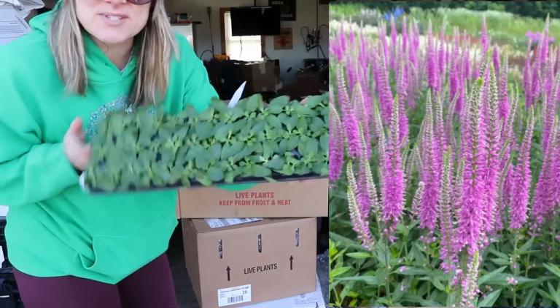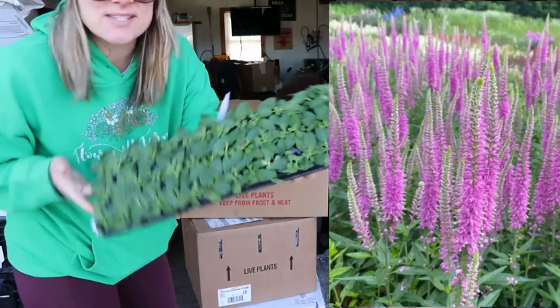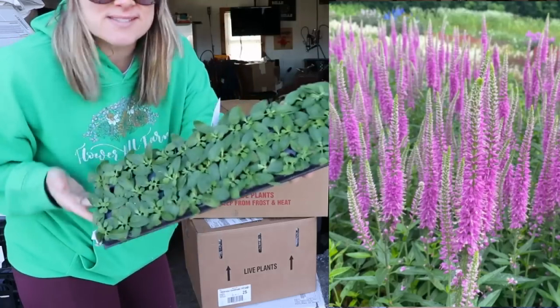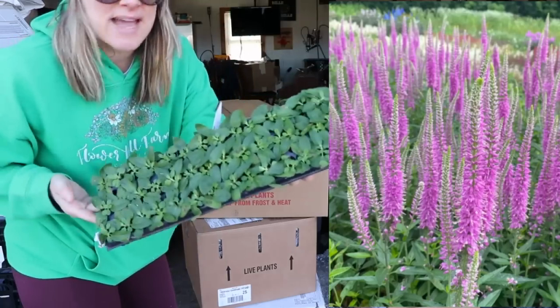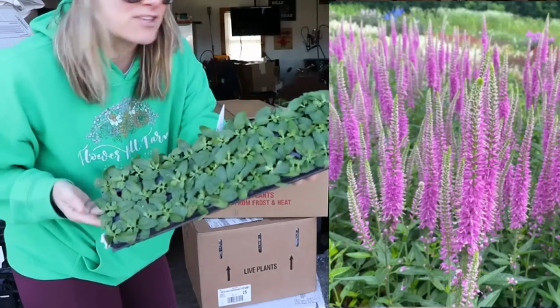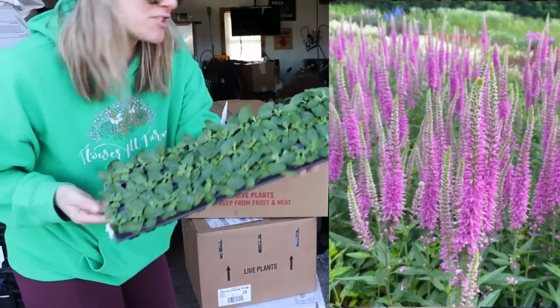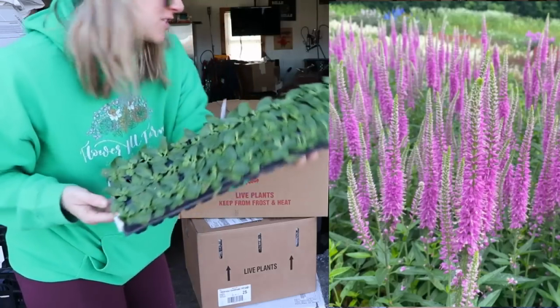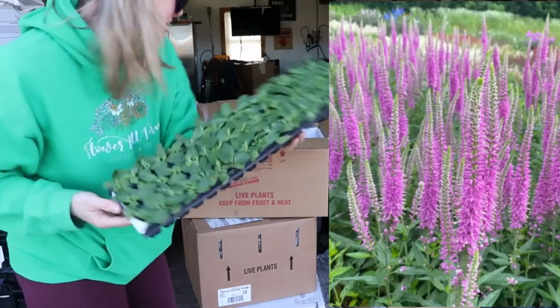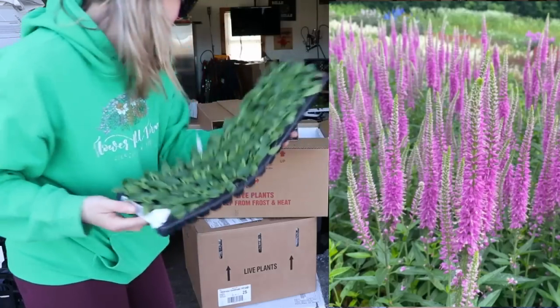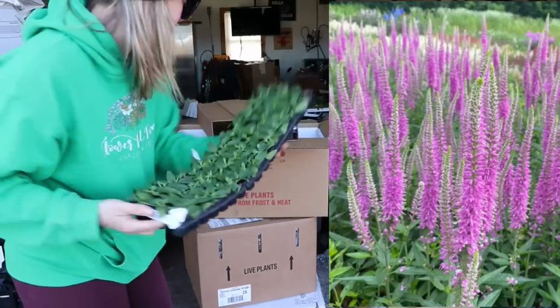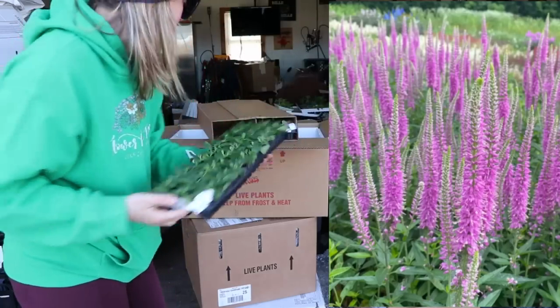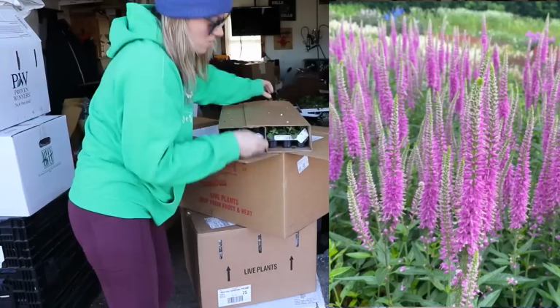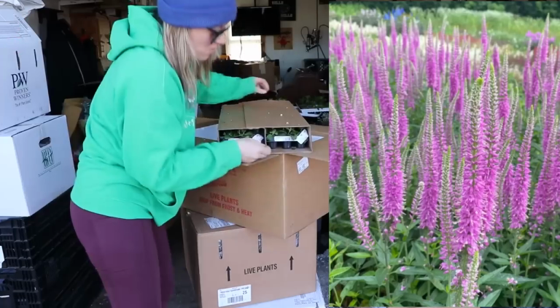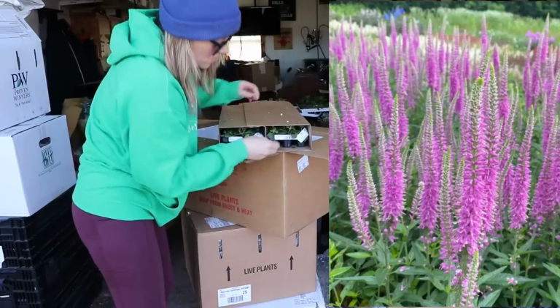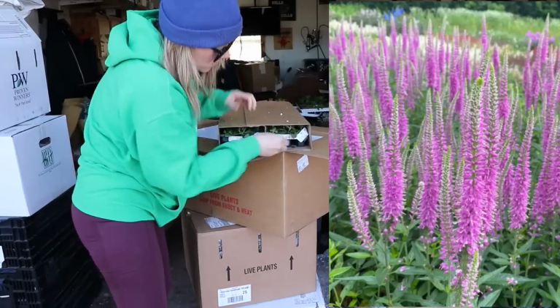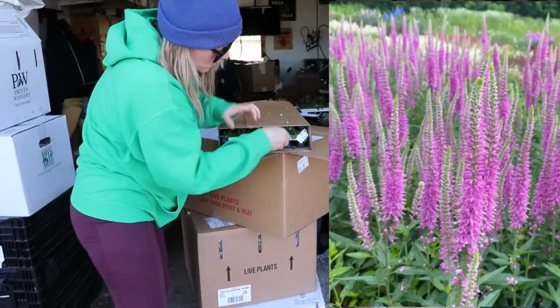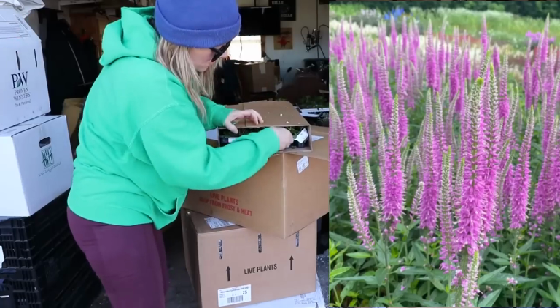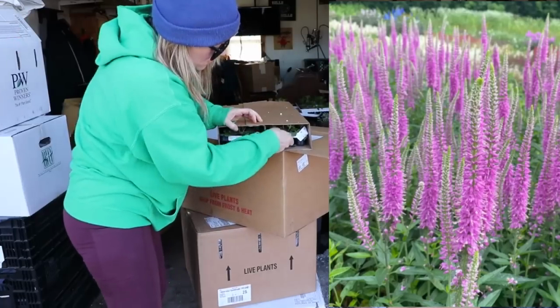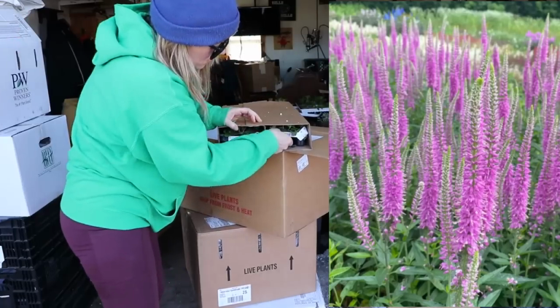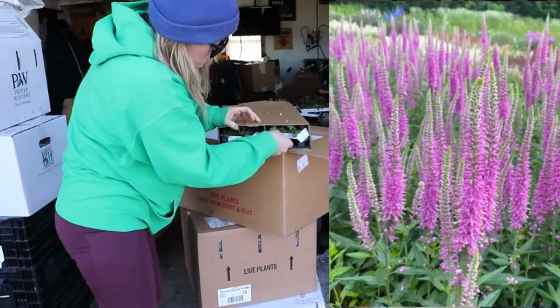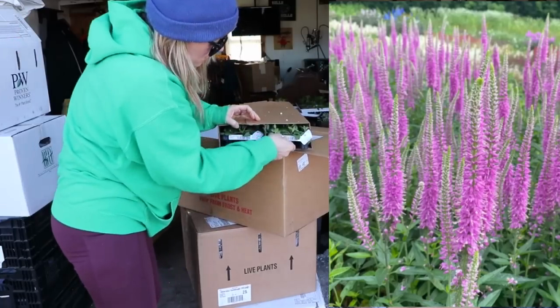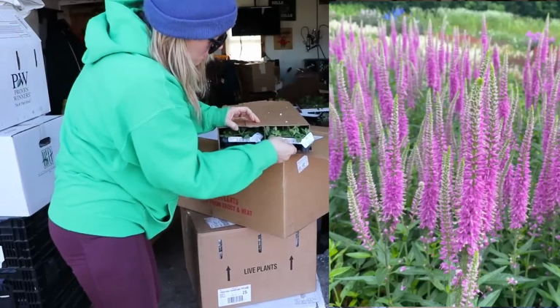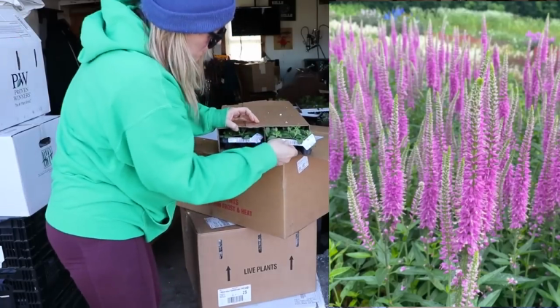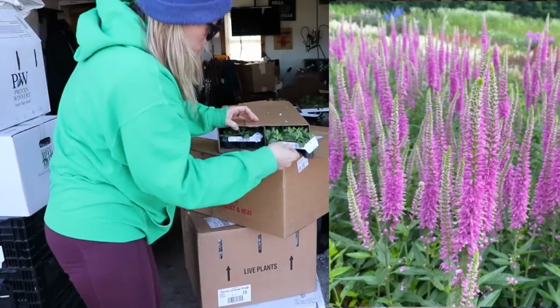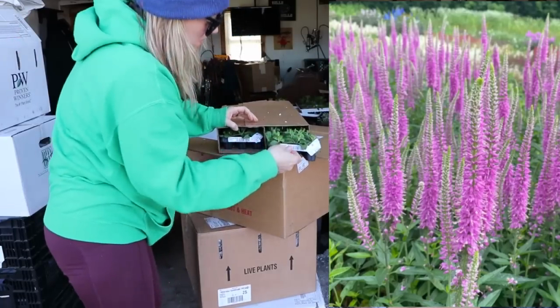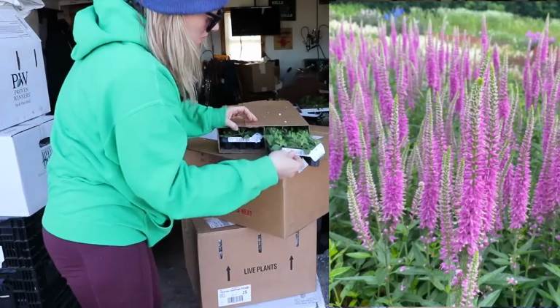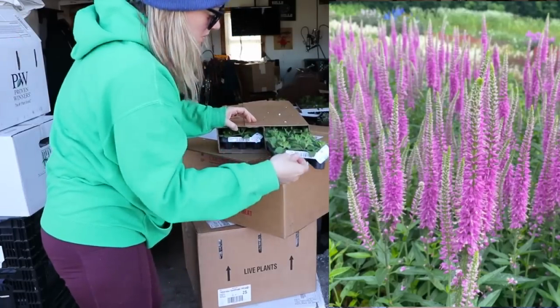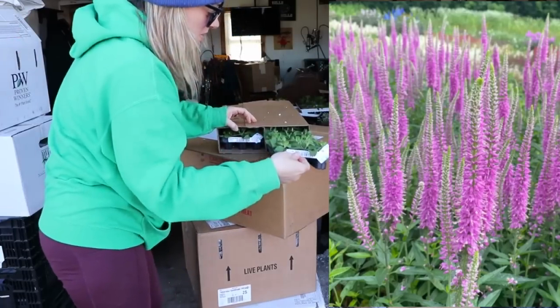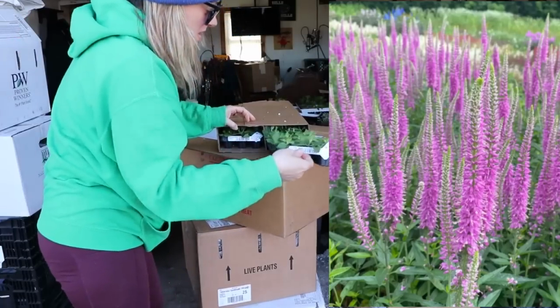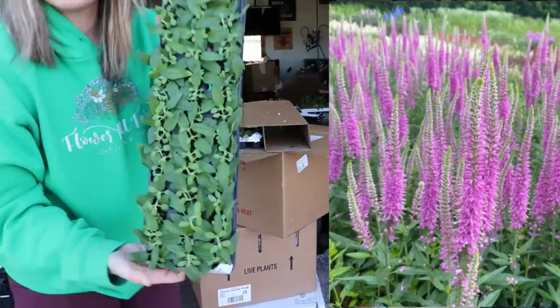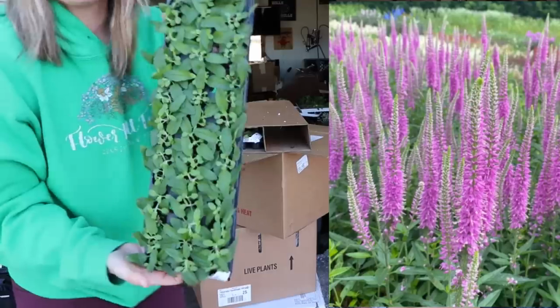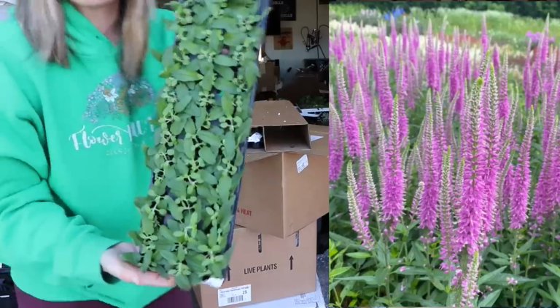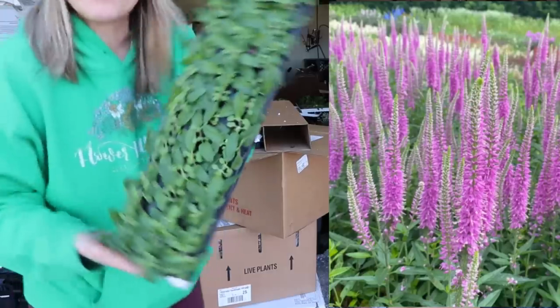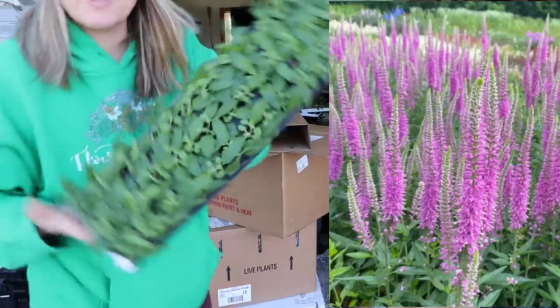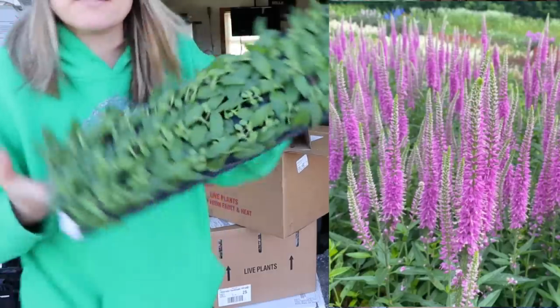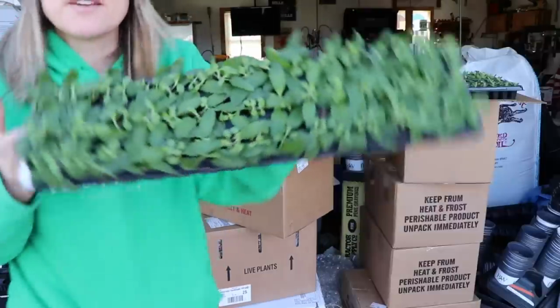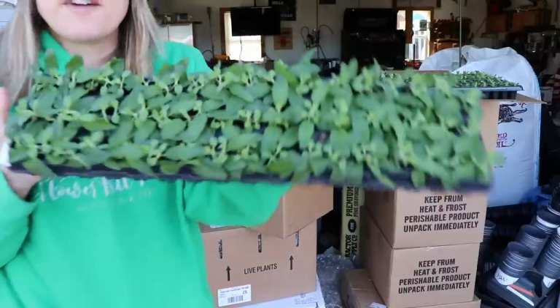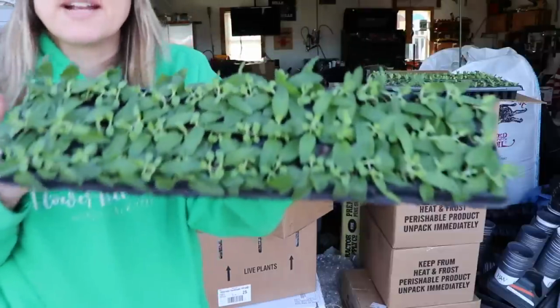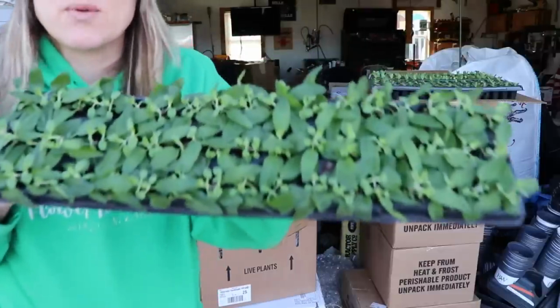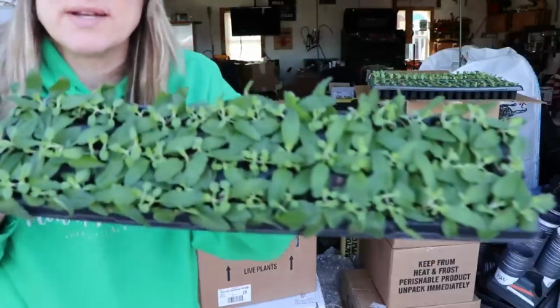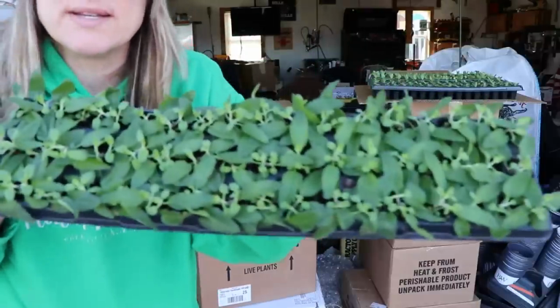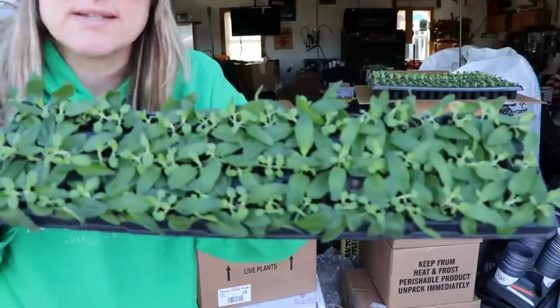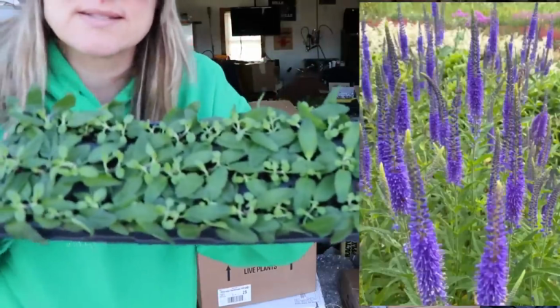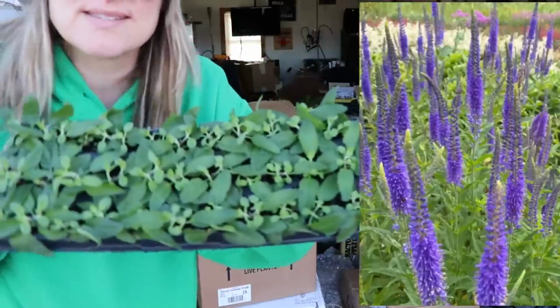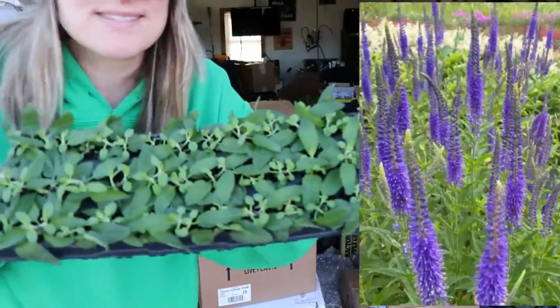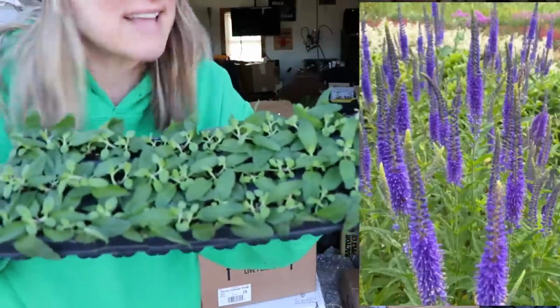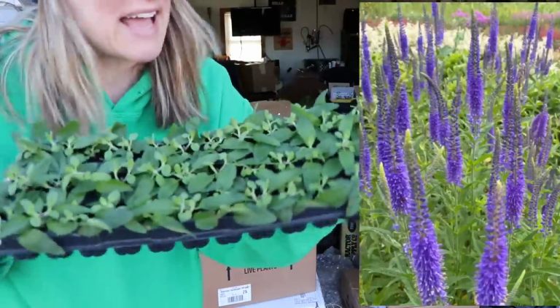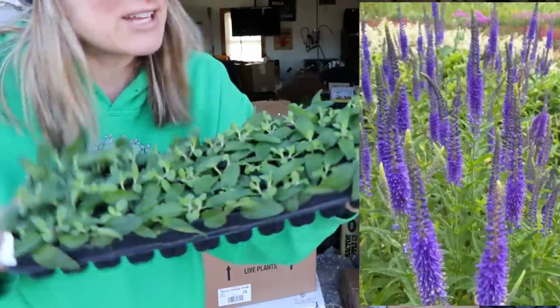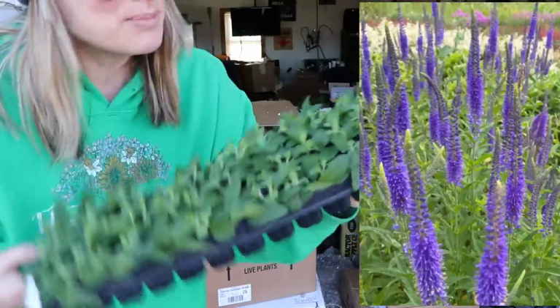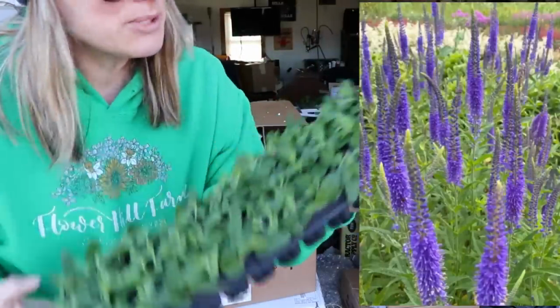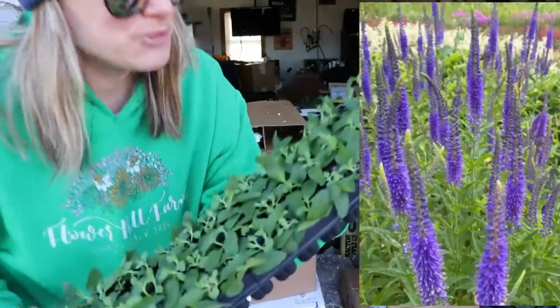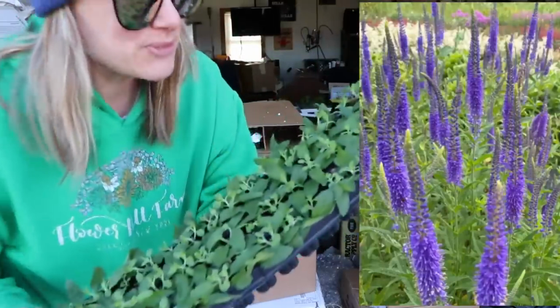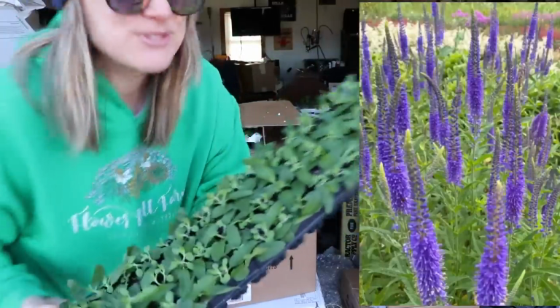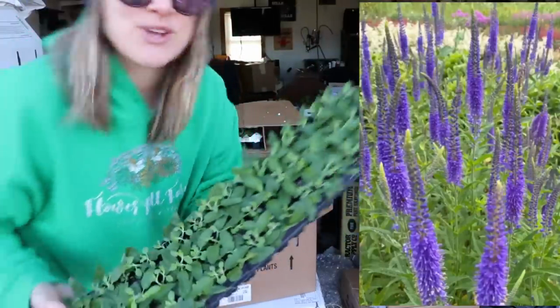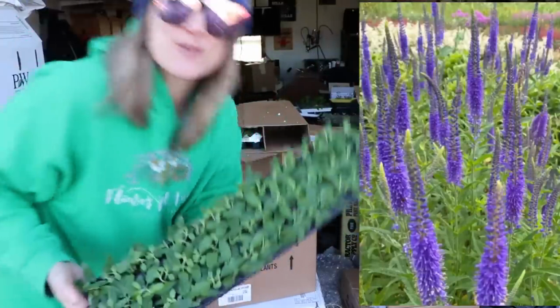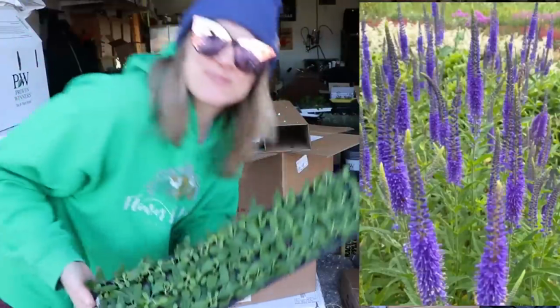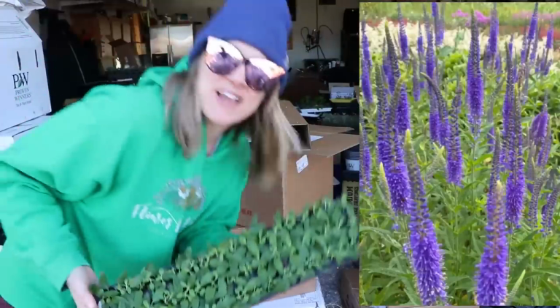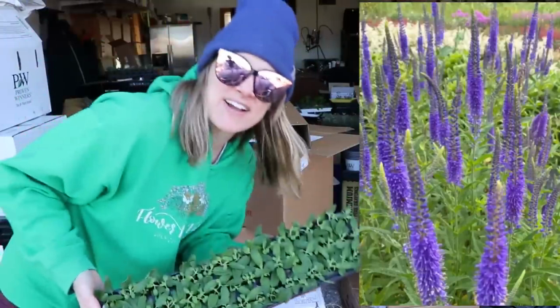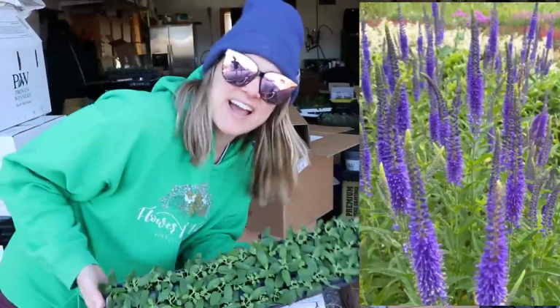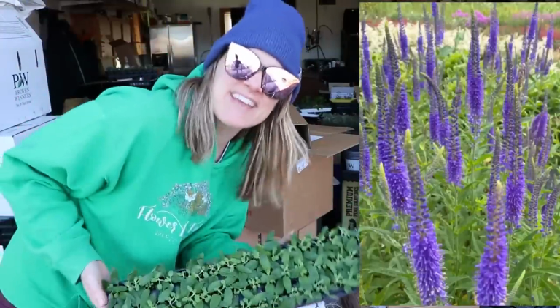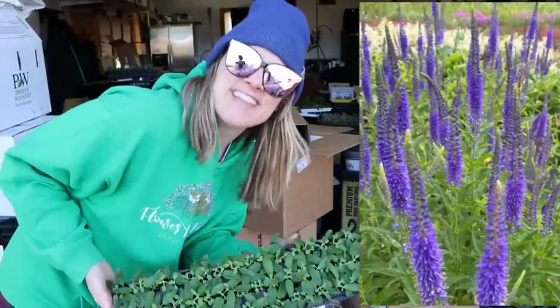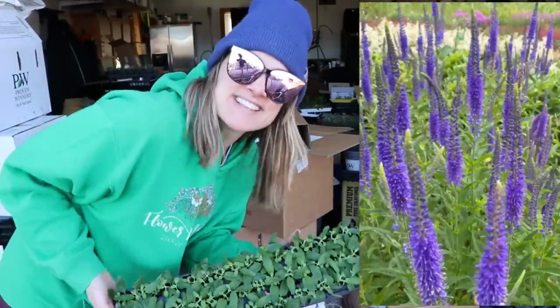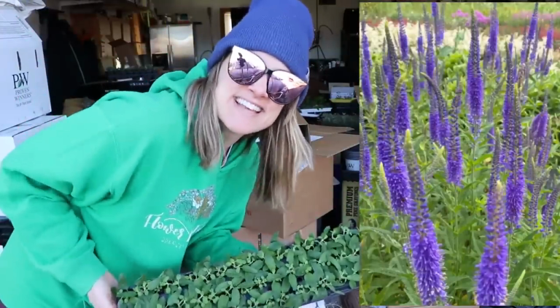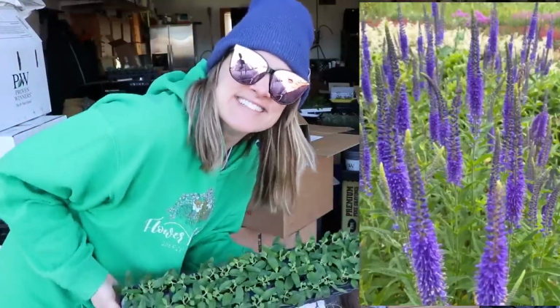These ones are the Schuyler Pink — it's the Schuyler series. And the final one is Schuyler Blue. That's it!